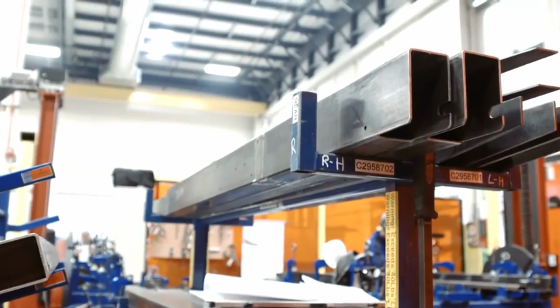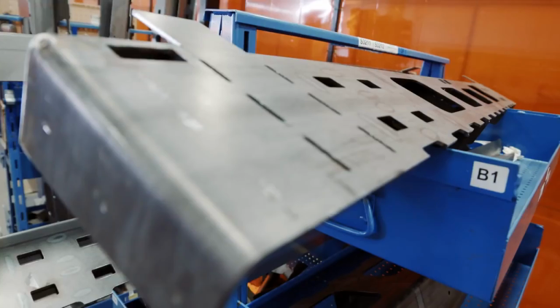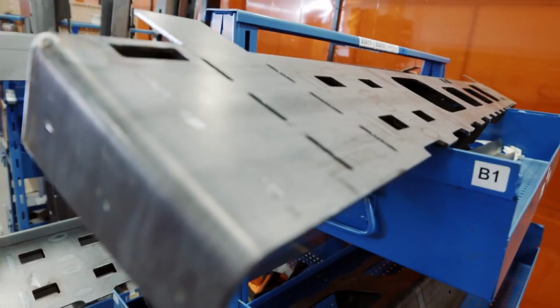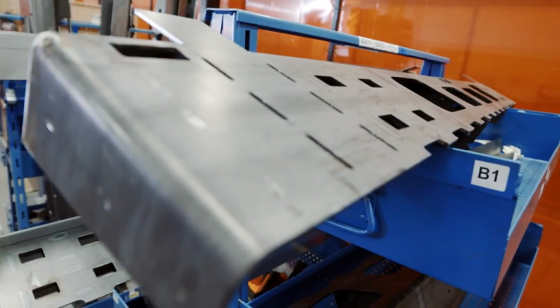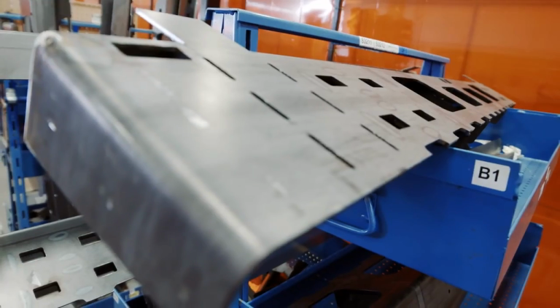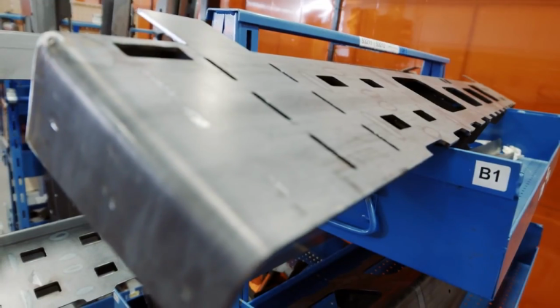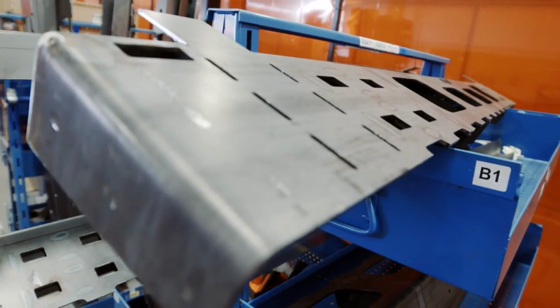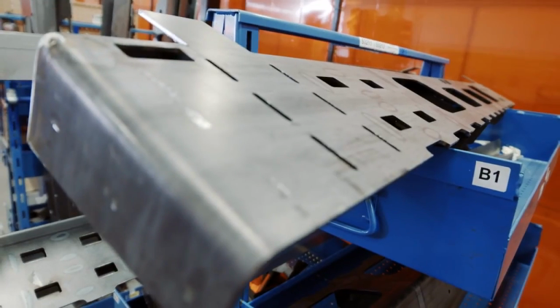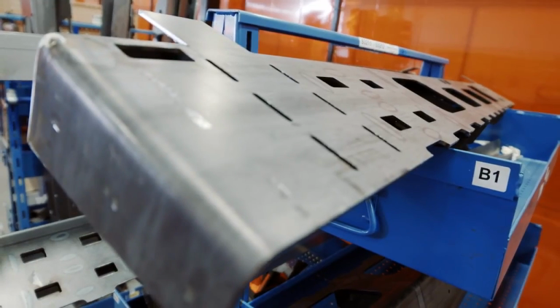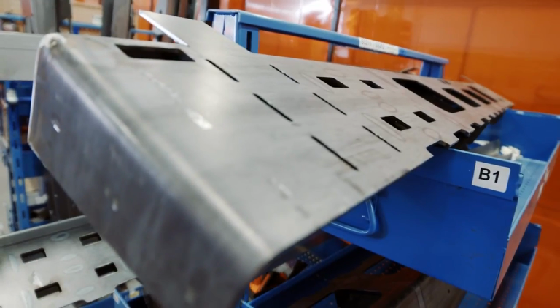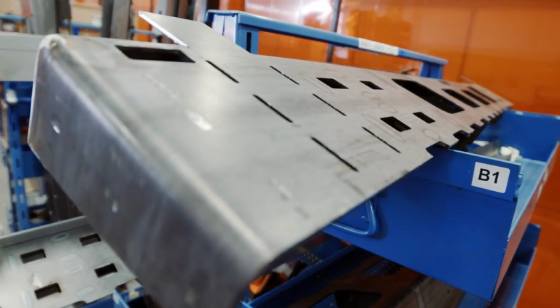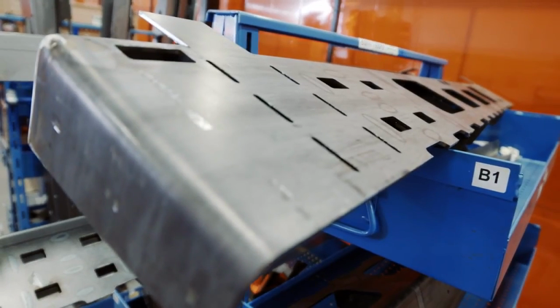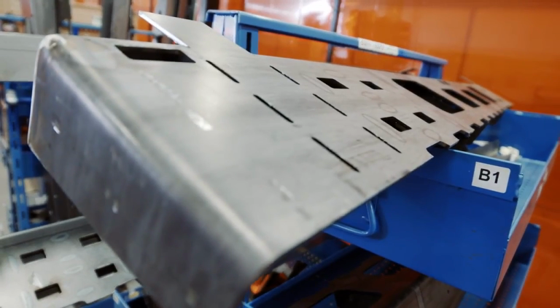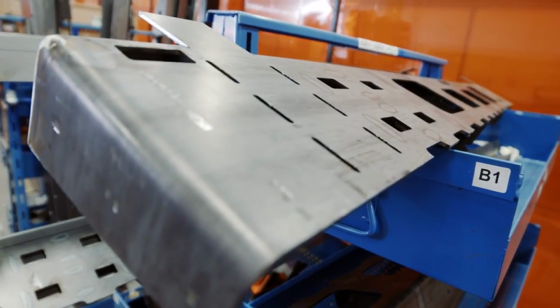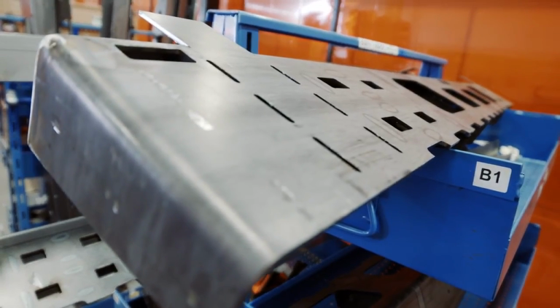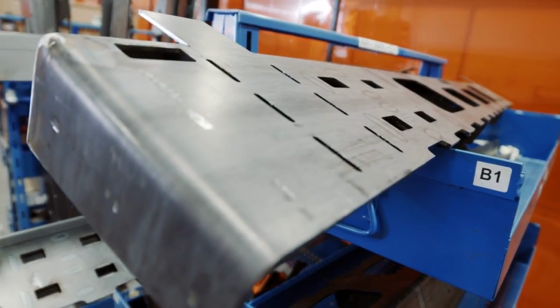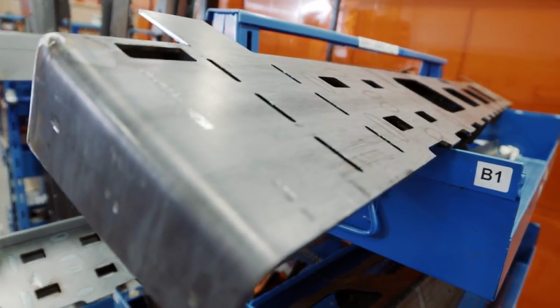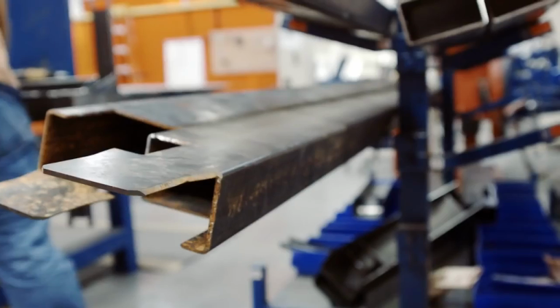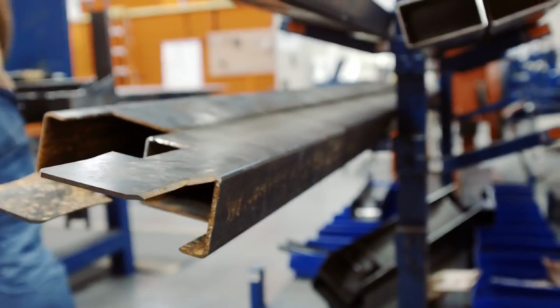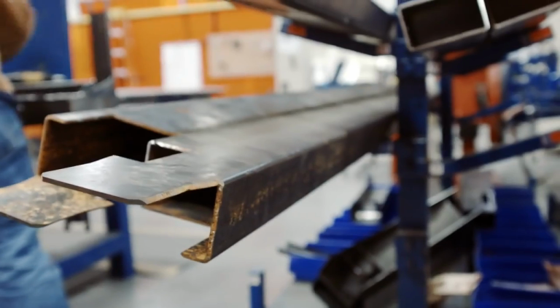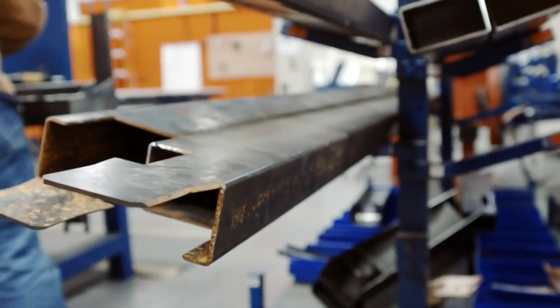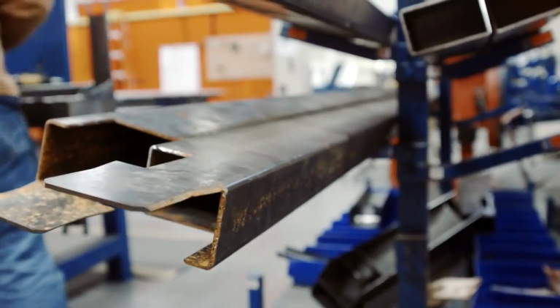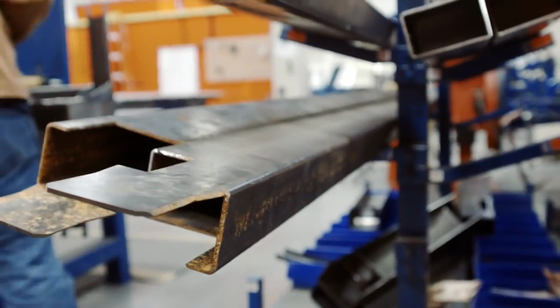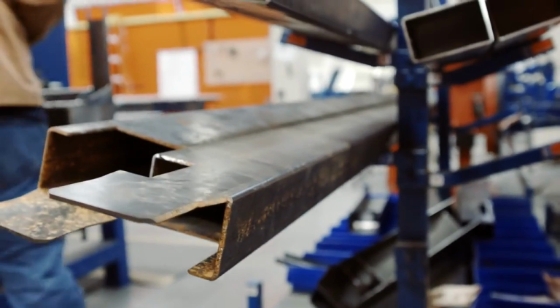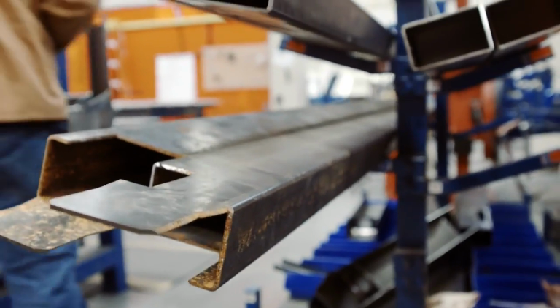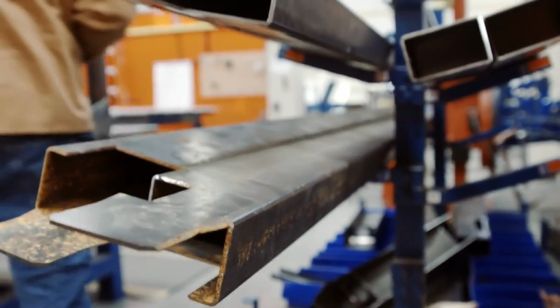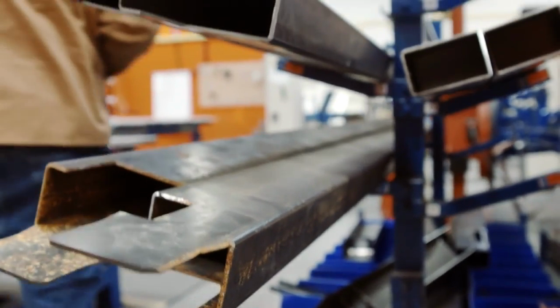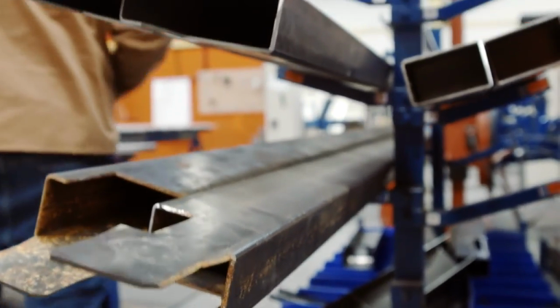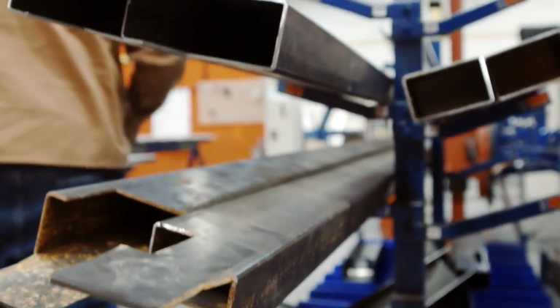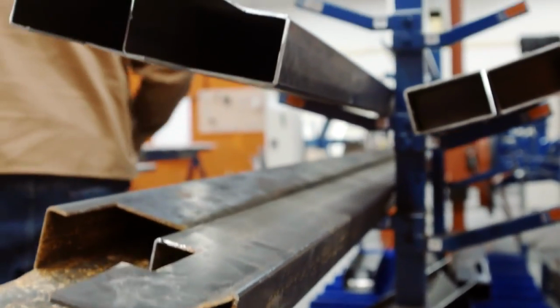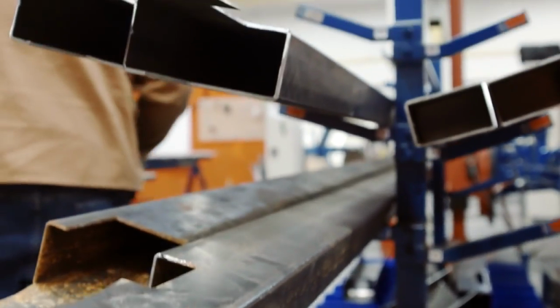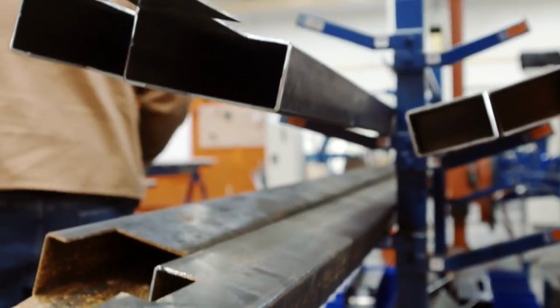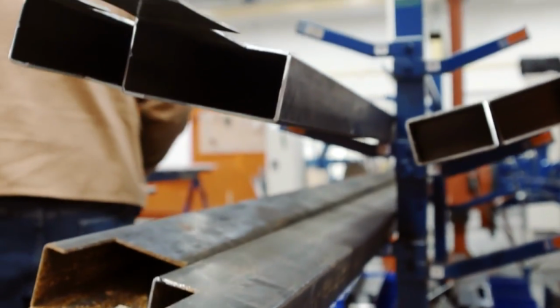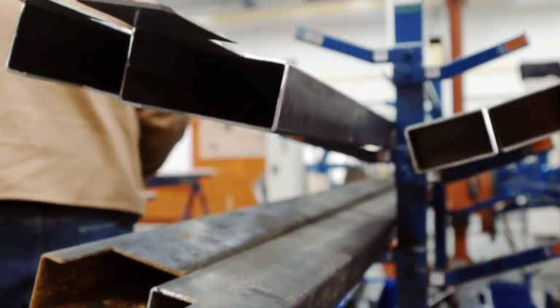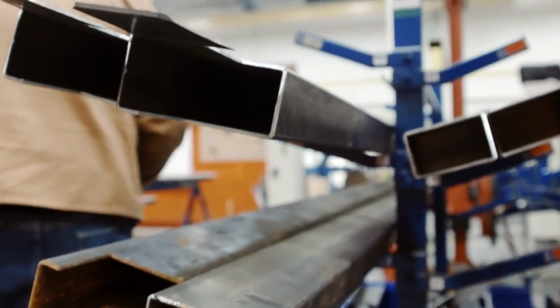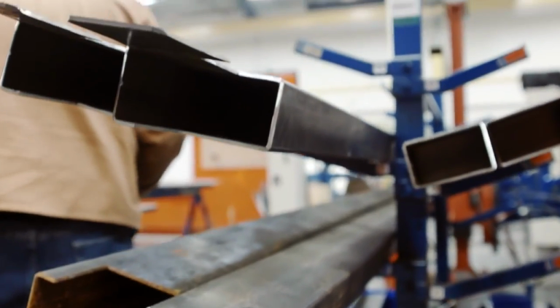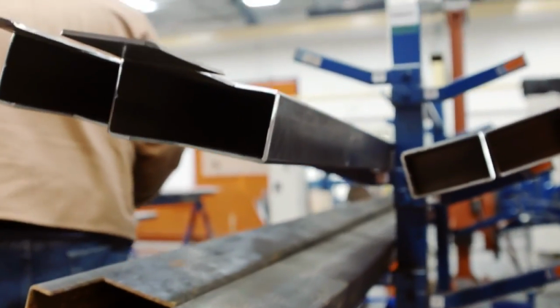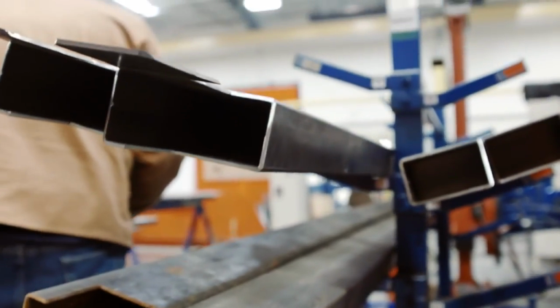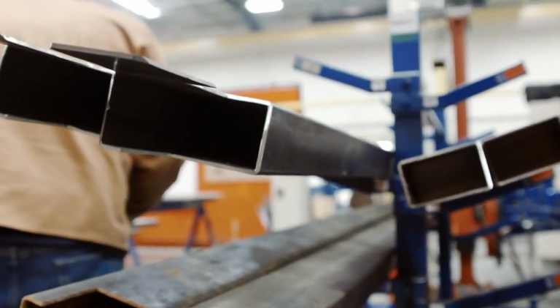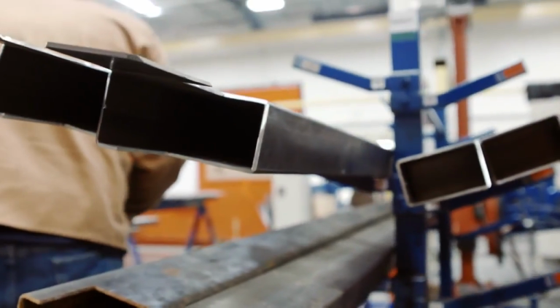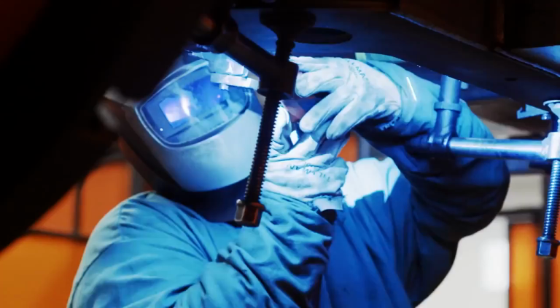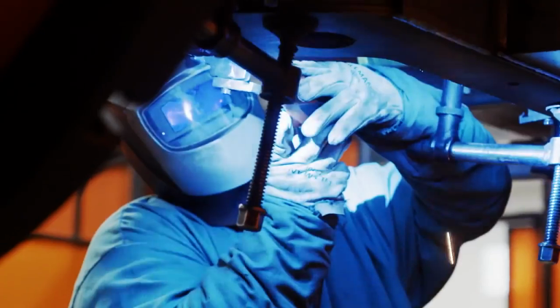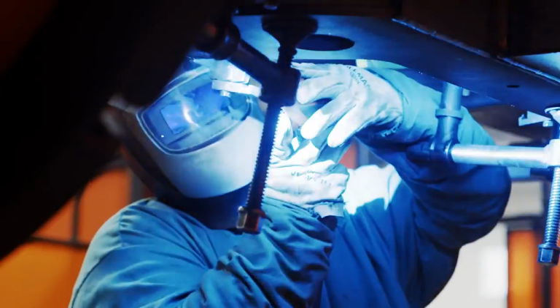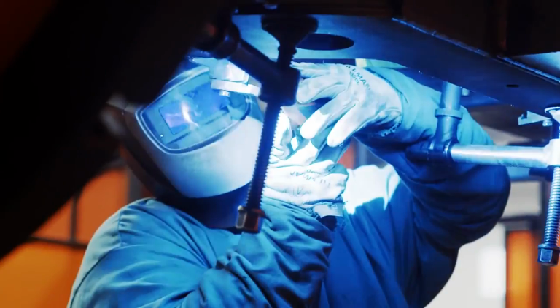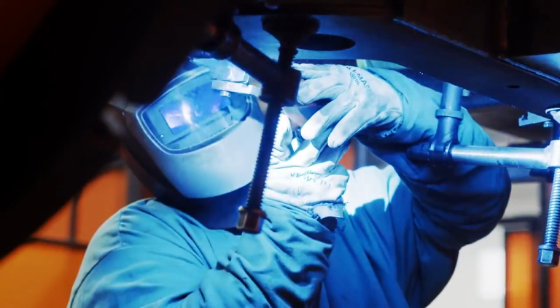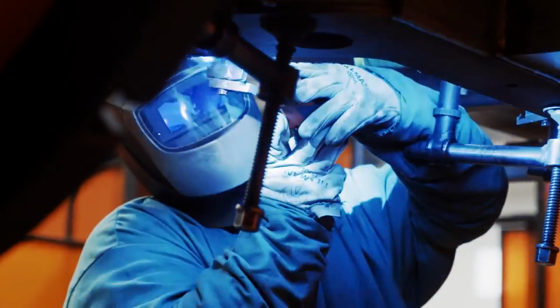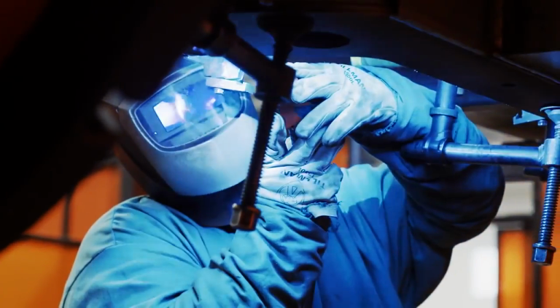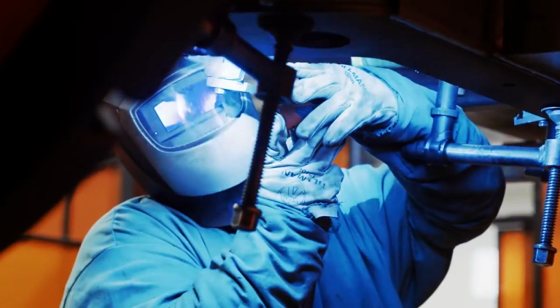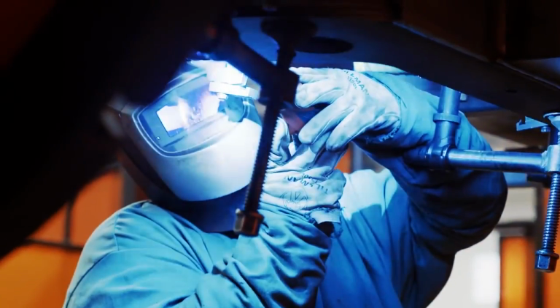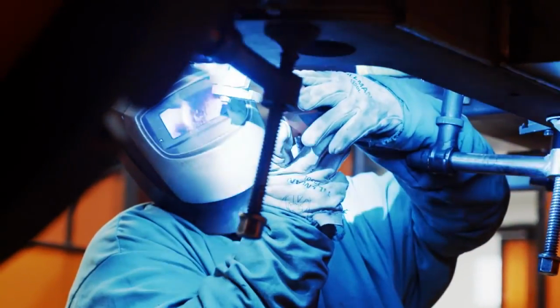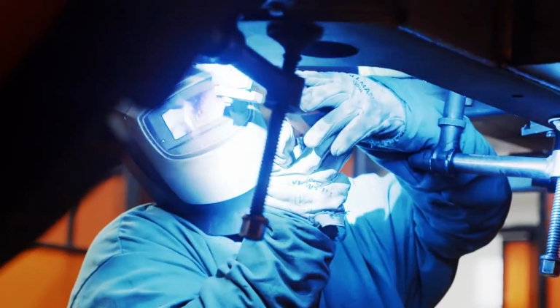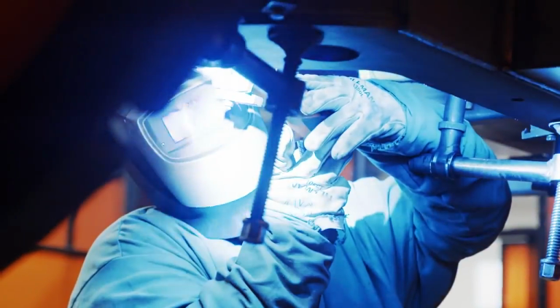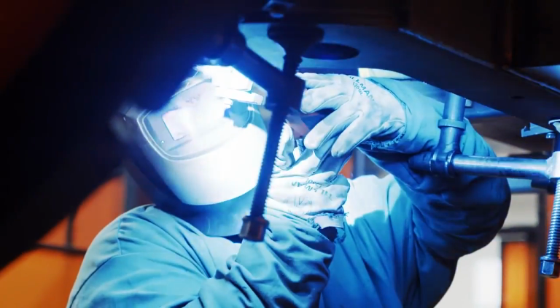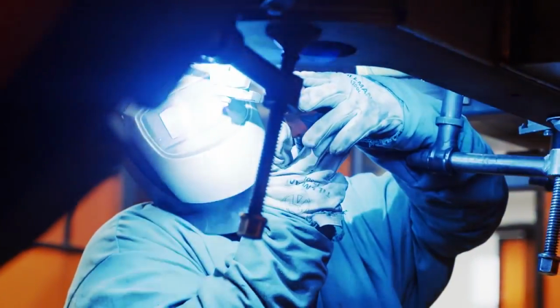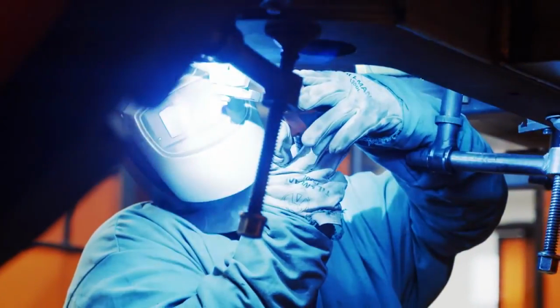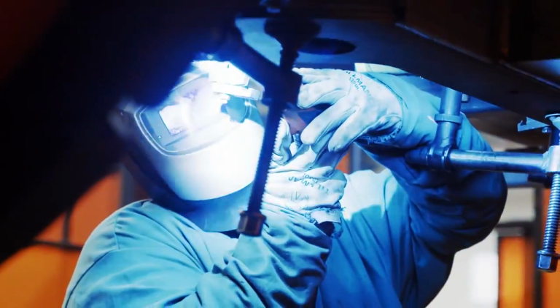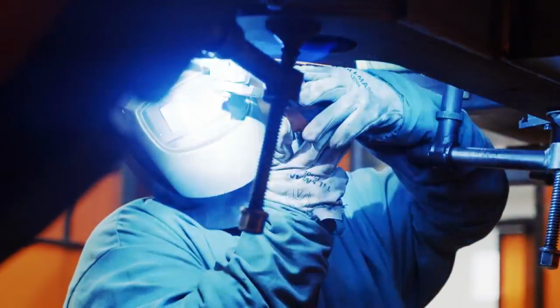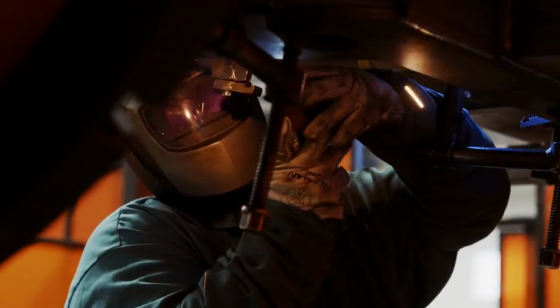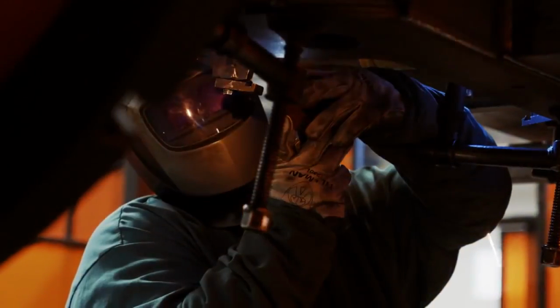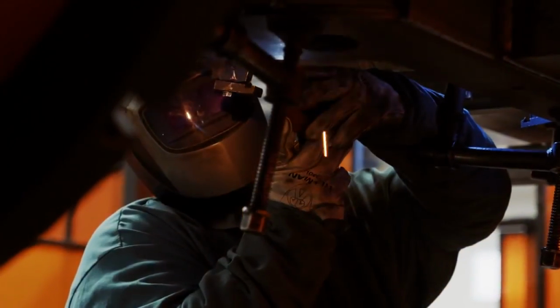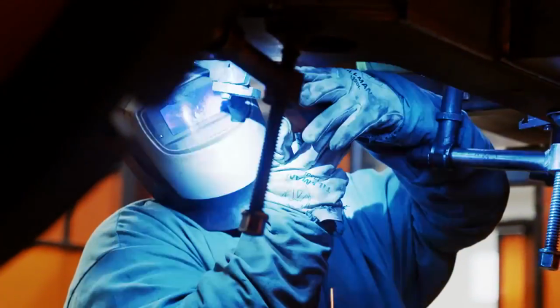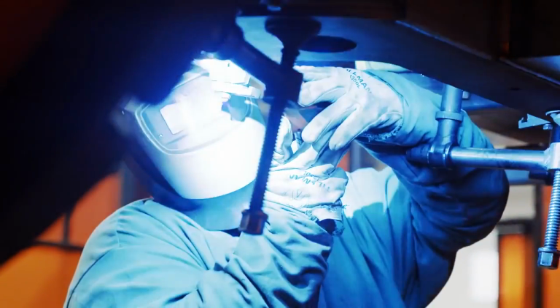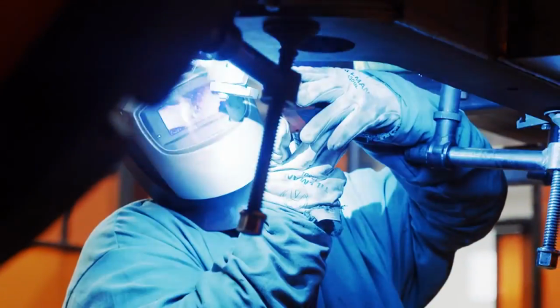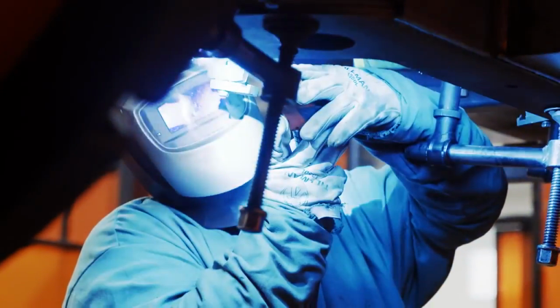A lot of the piece parts are cut to size — we slot them, we groove them, we get them ready to actually put into a fixture and weld the parts together.